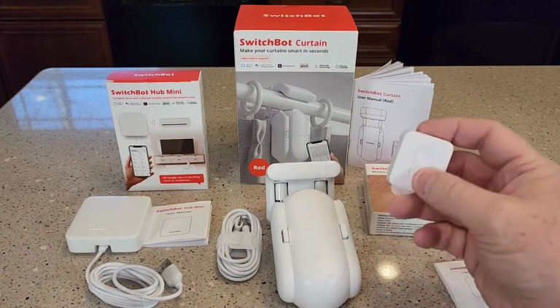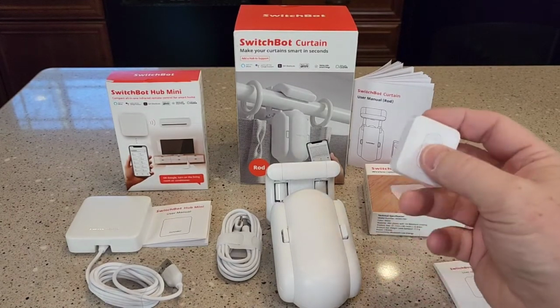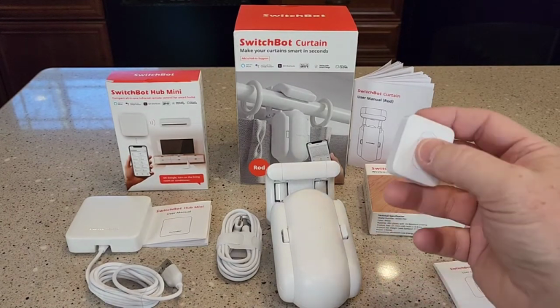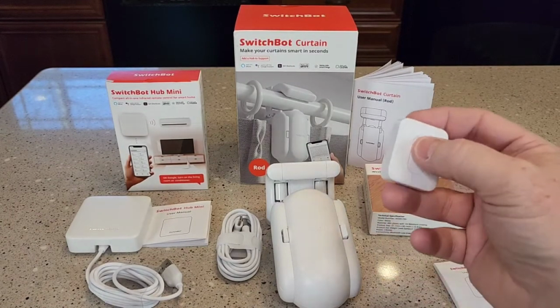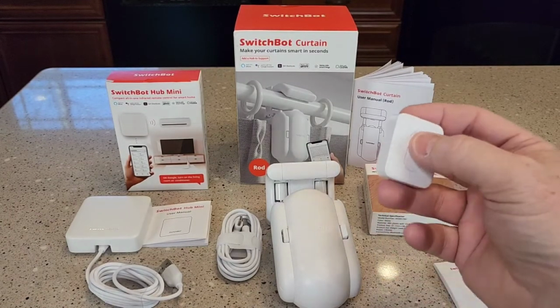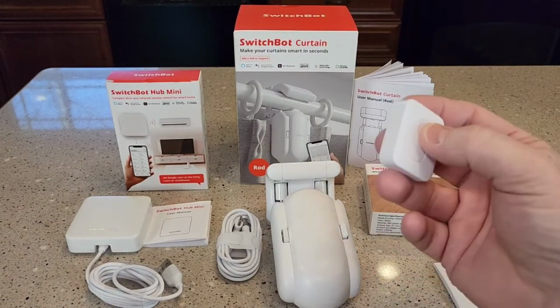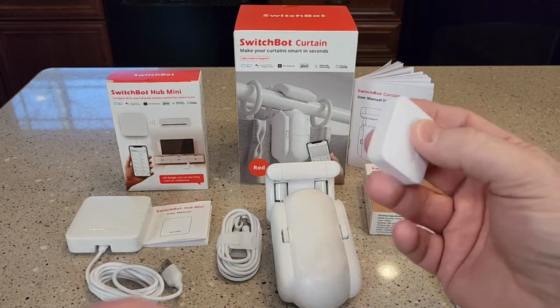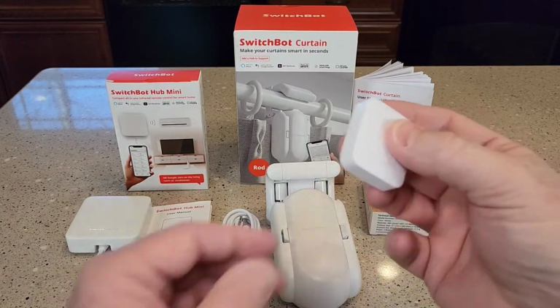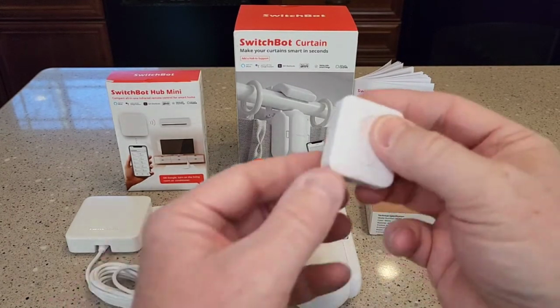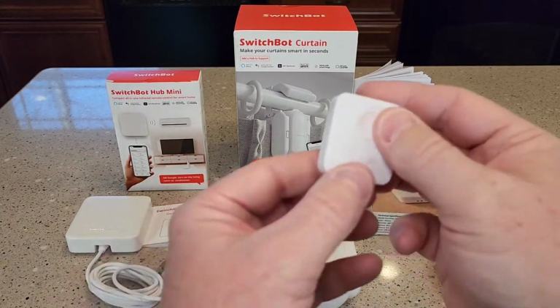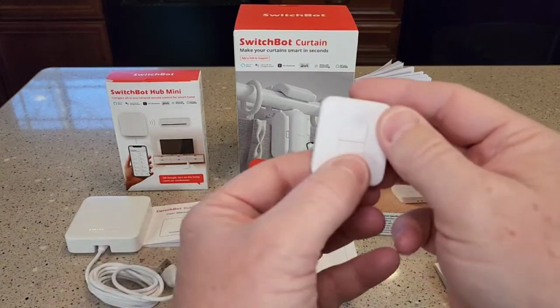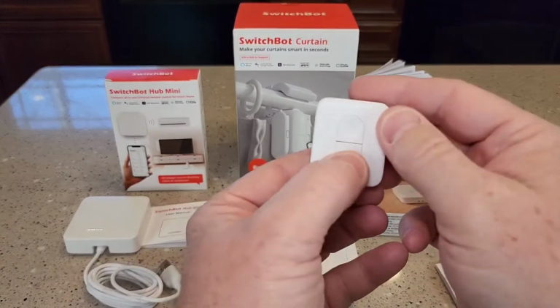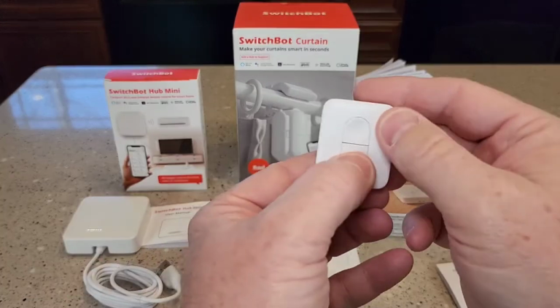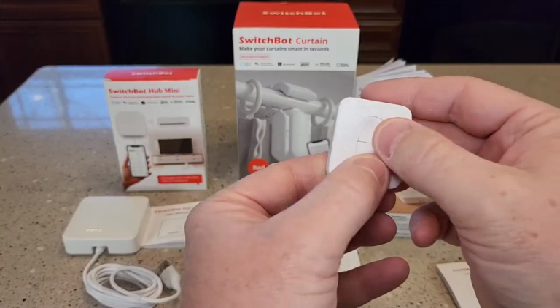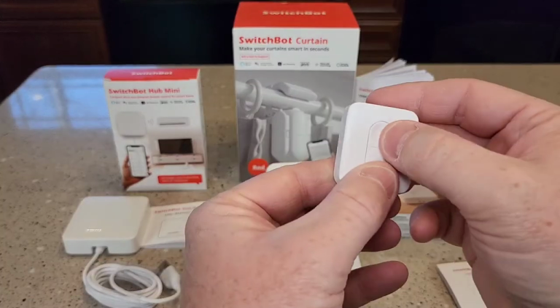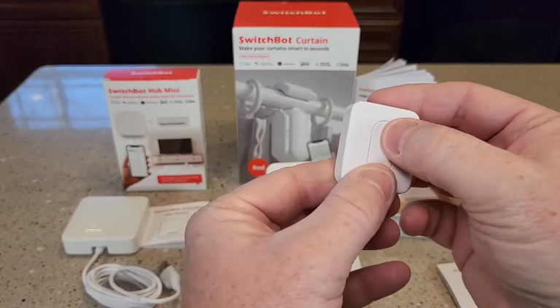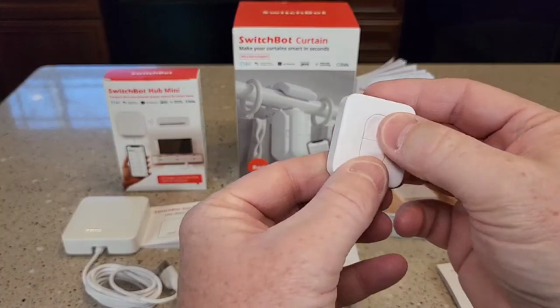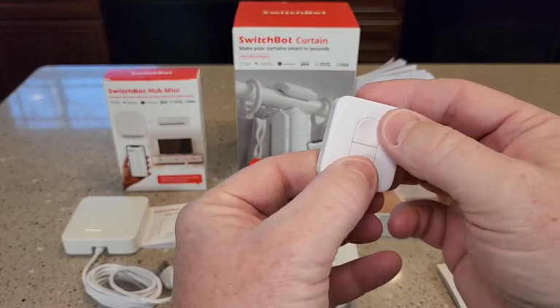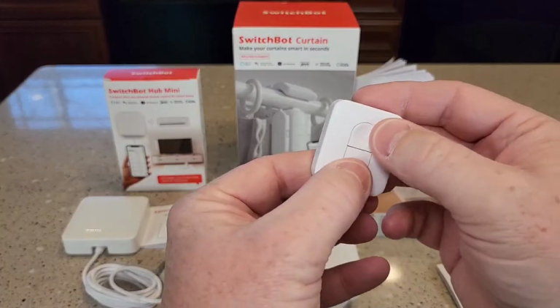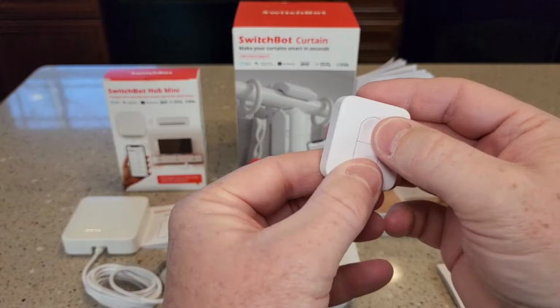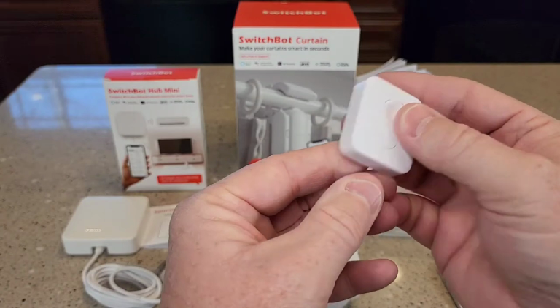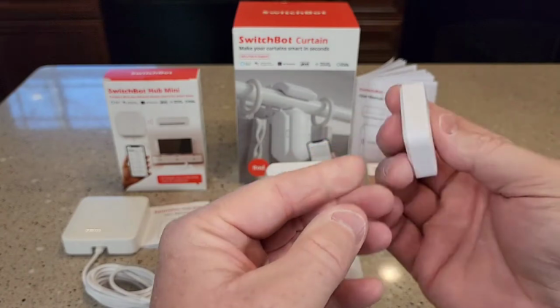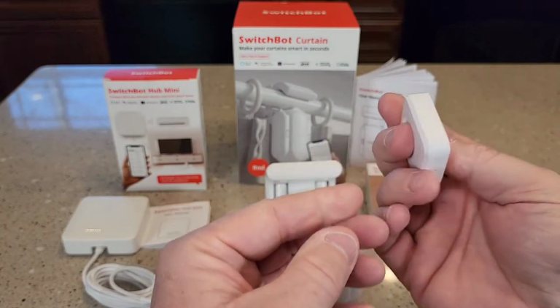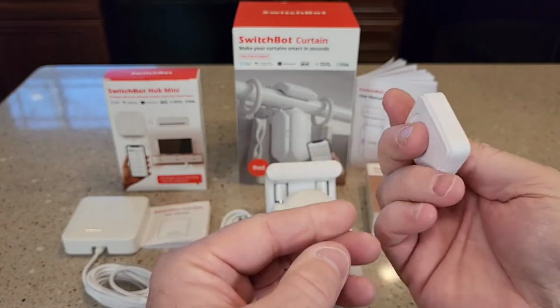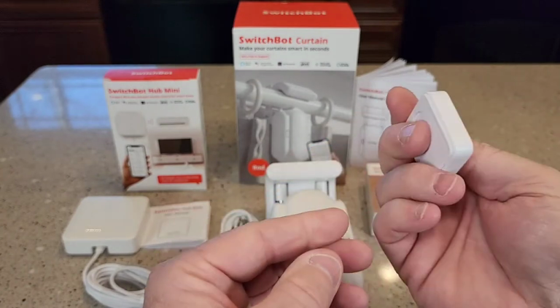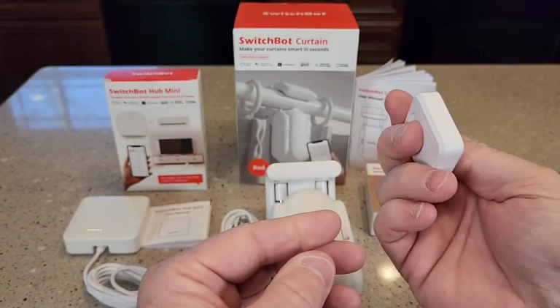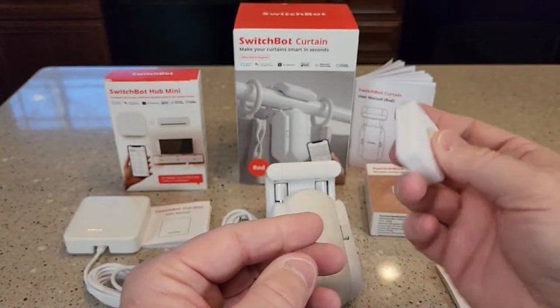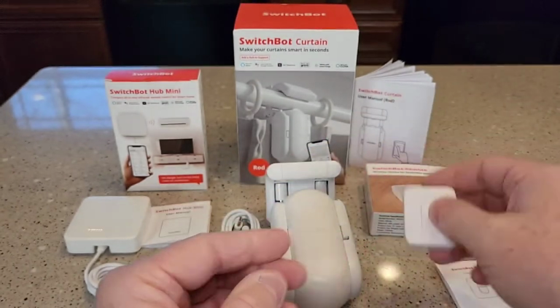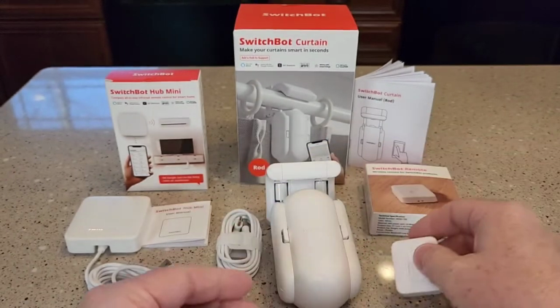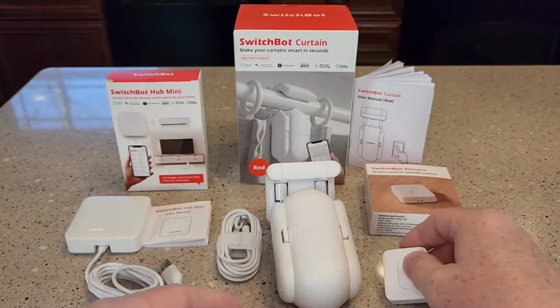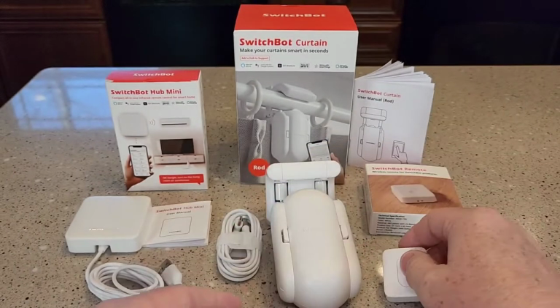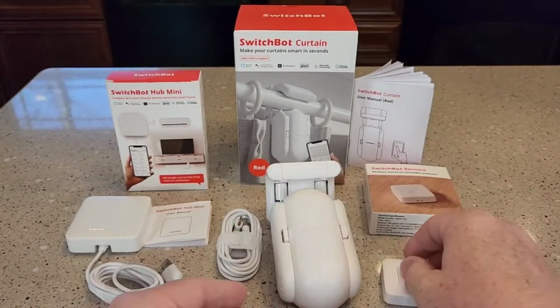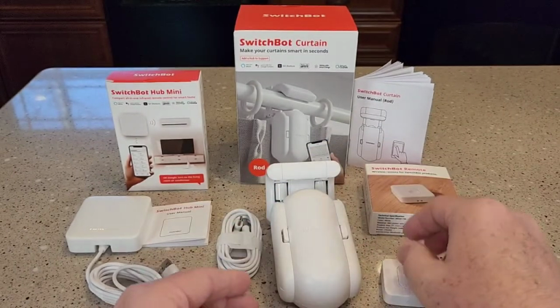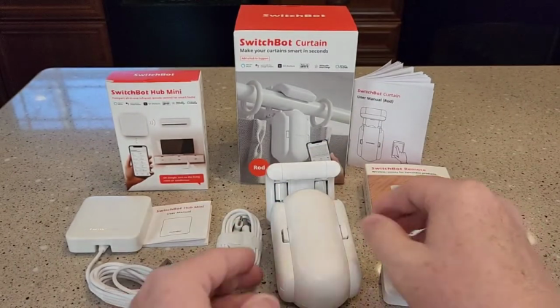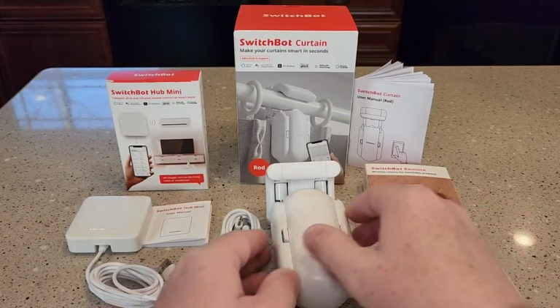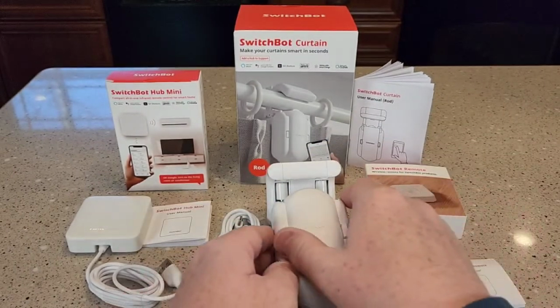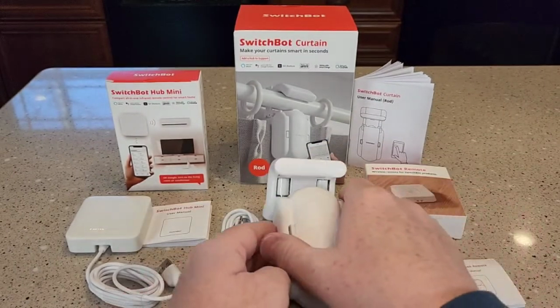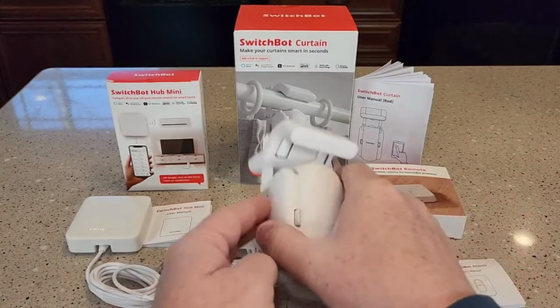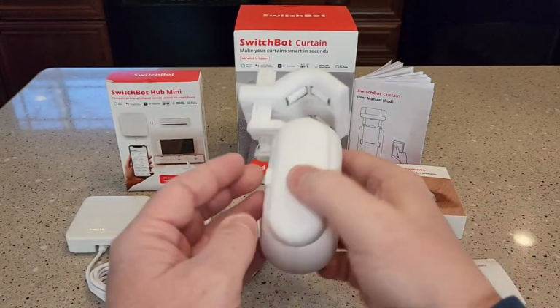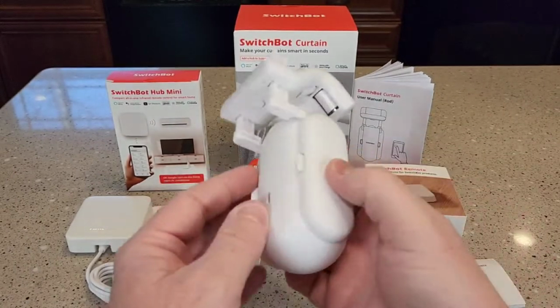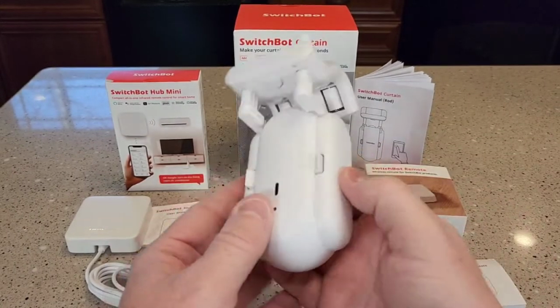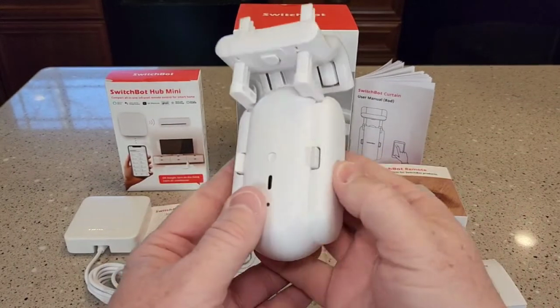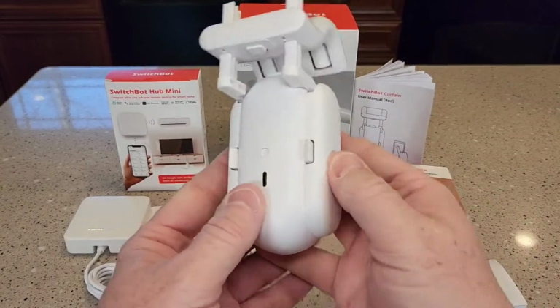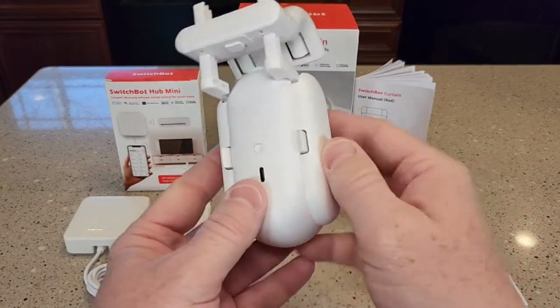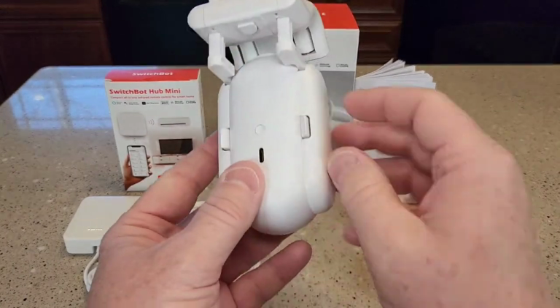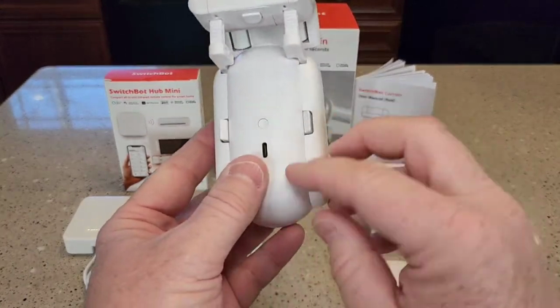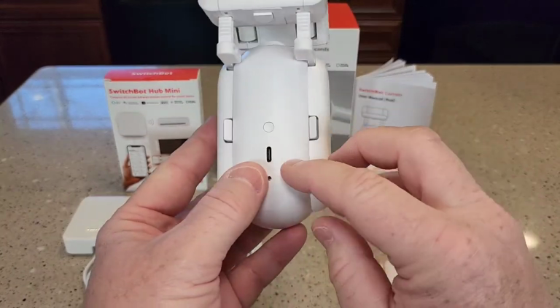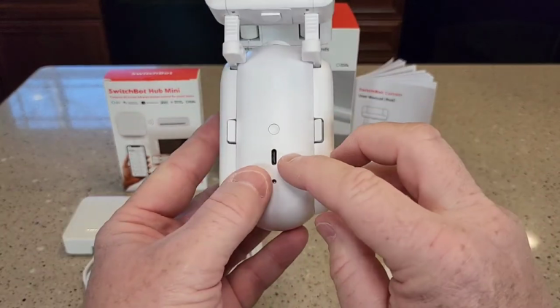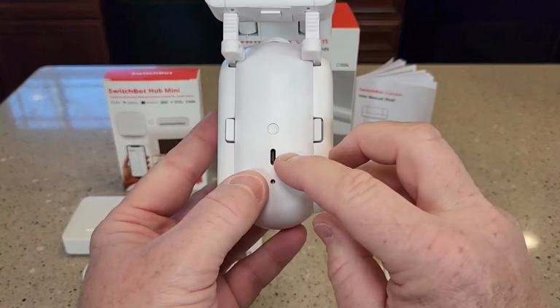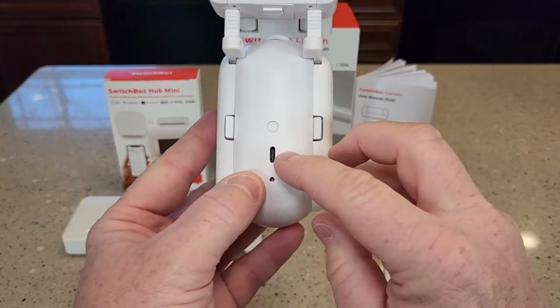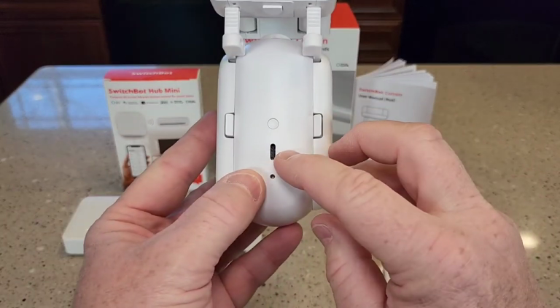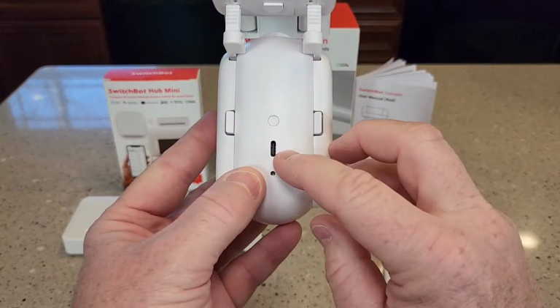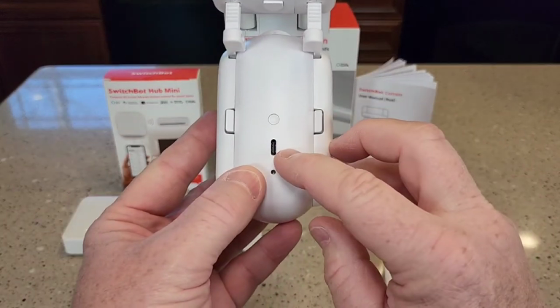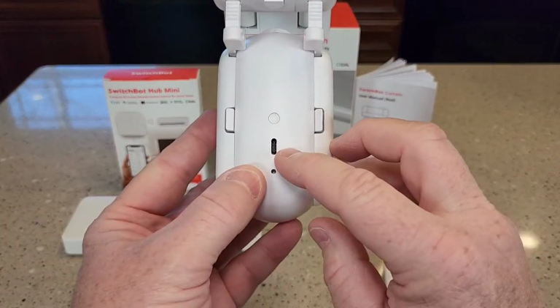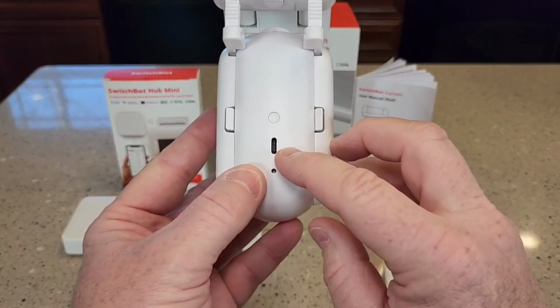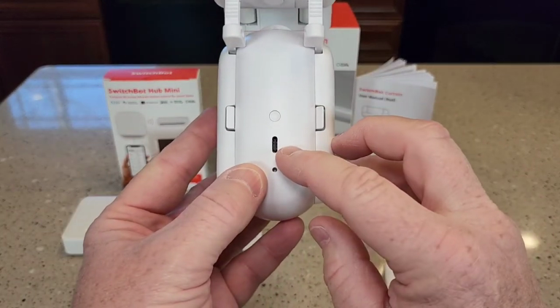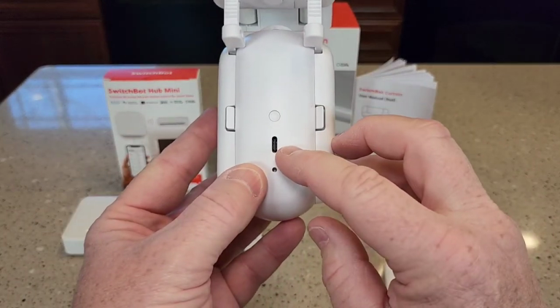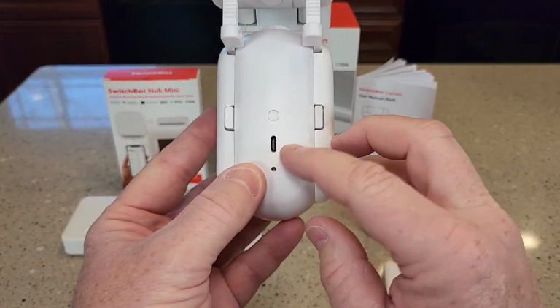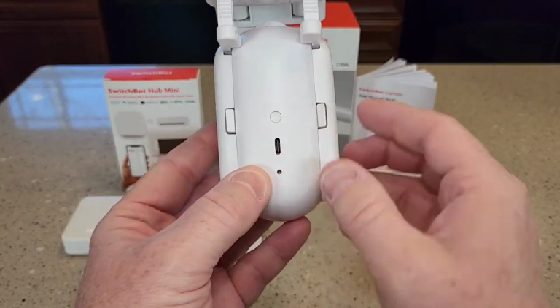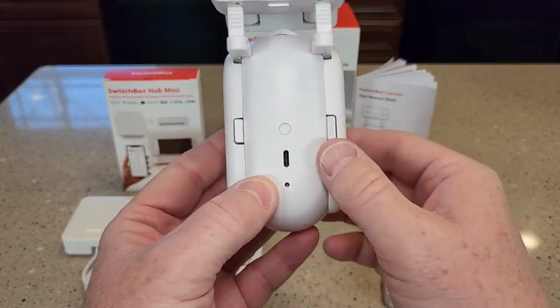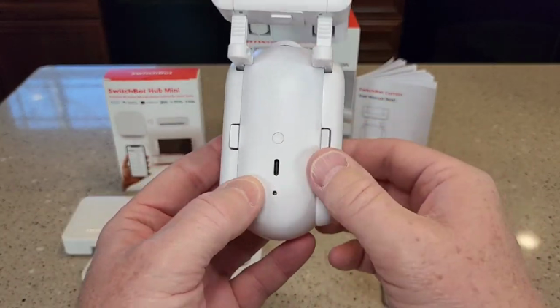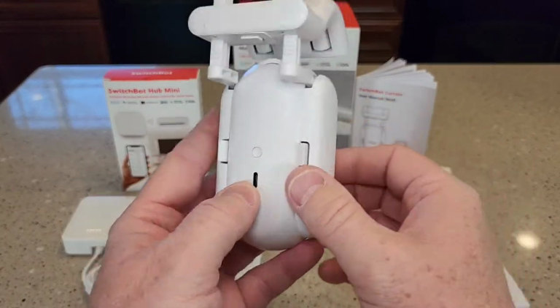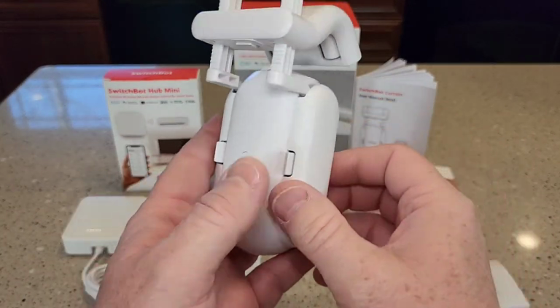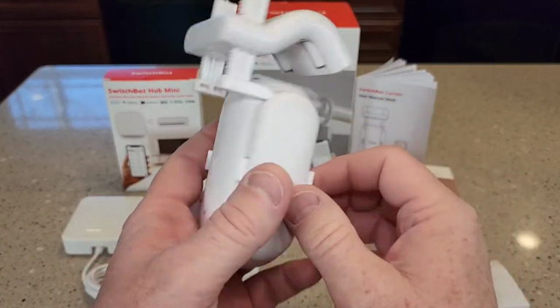The remote has two buttons. The SwitchBot has to be charged with USB-C on the back.